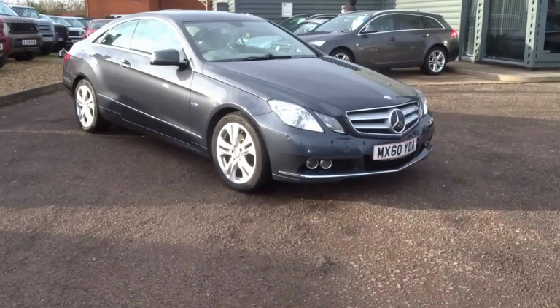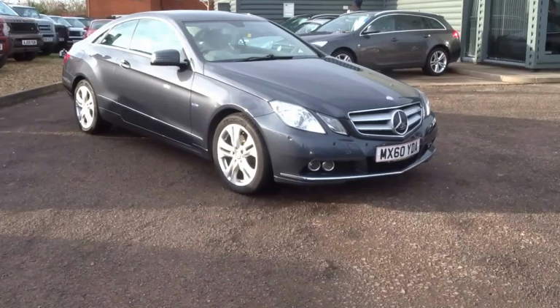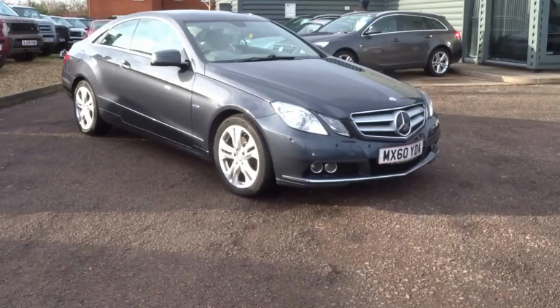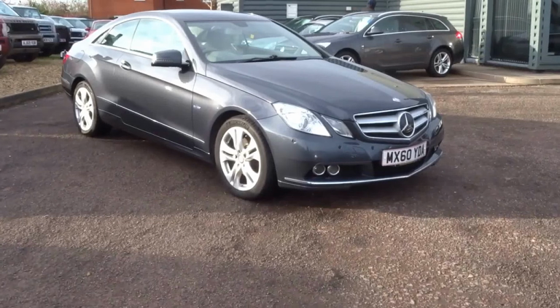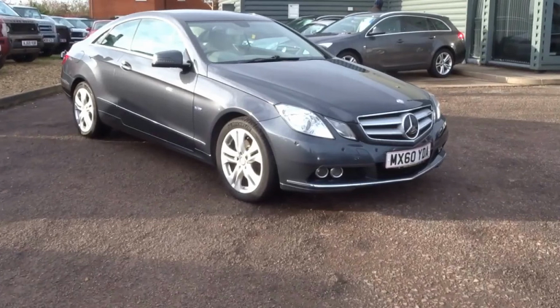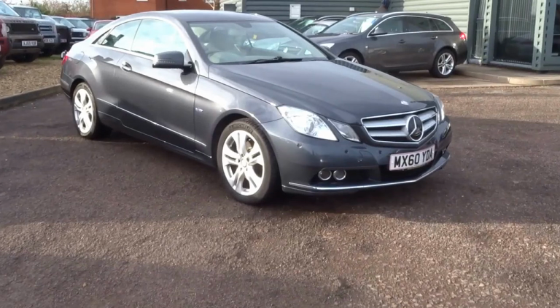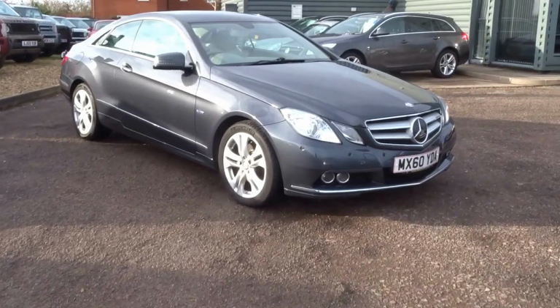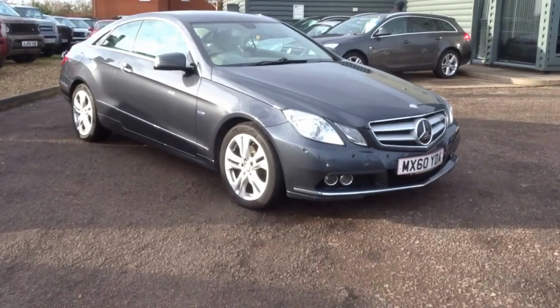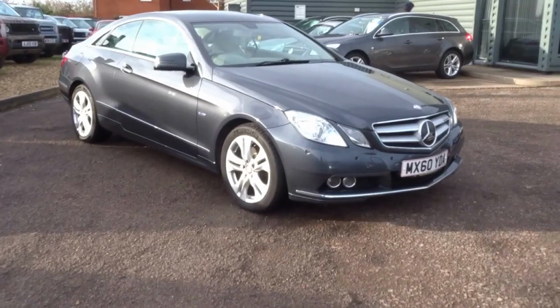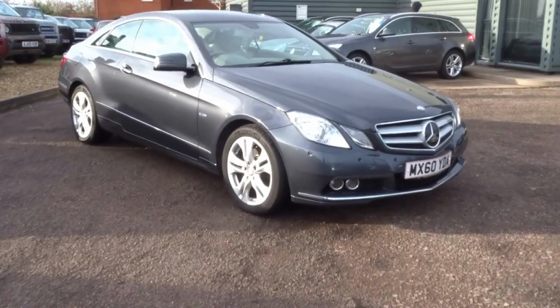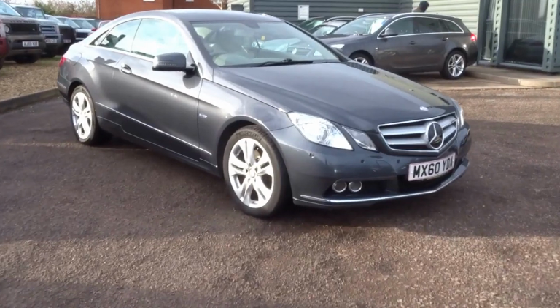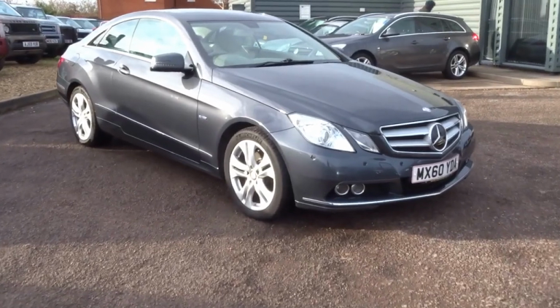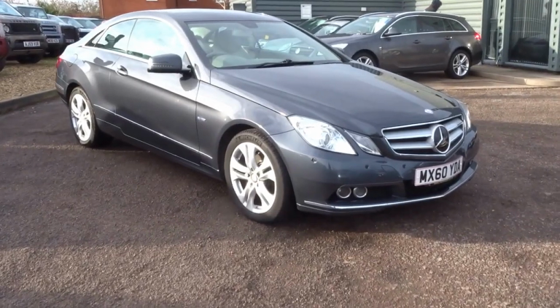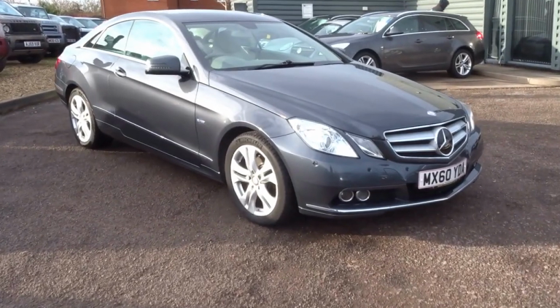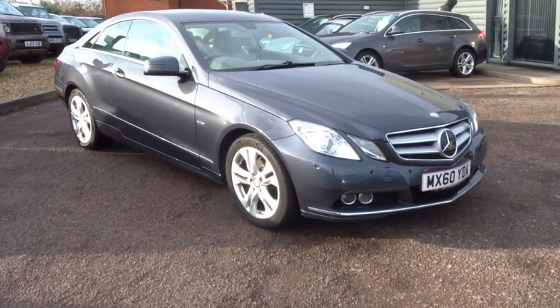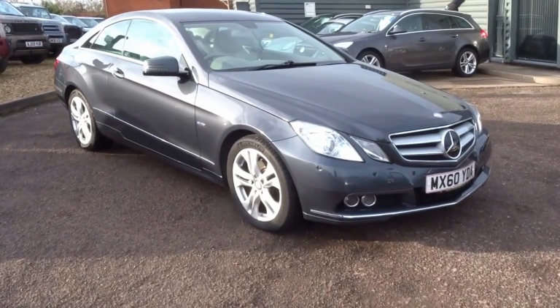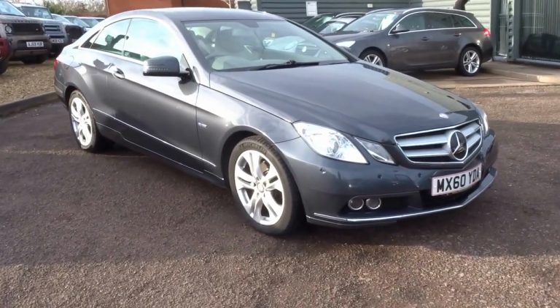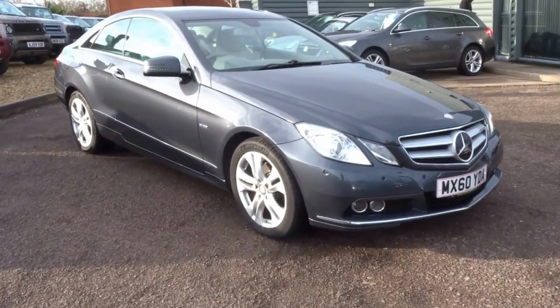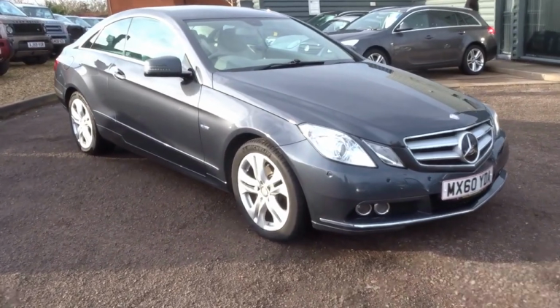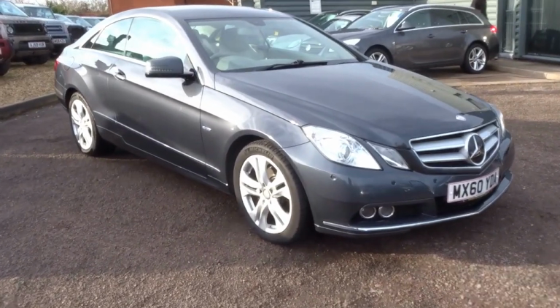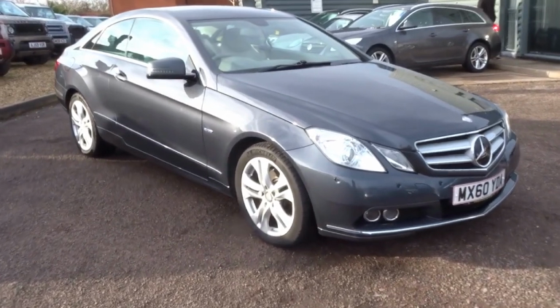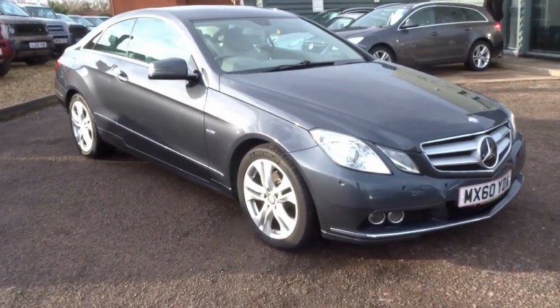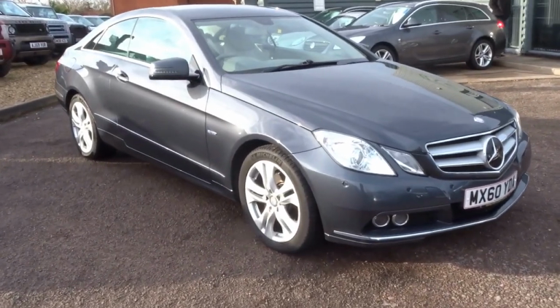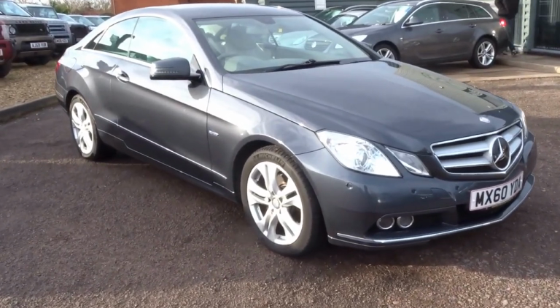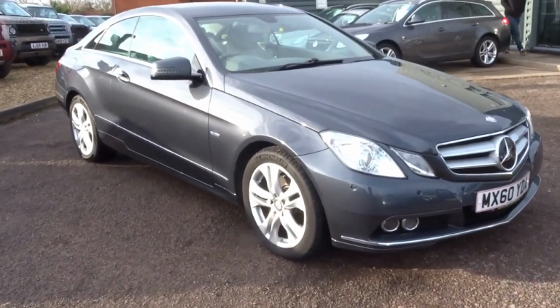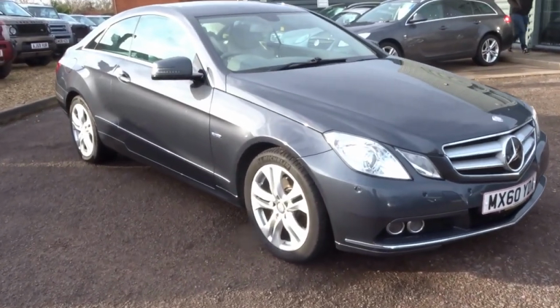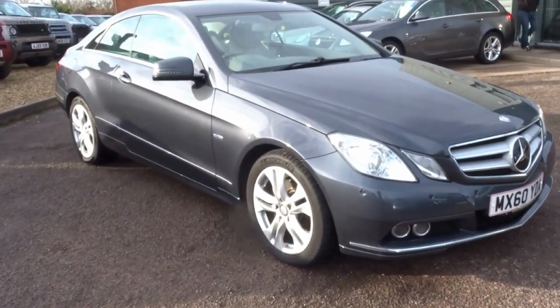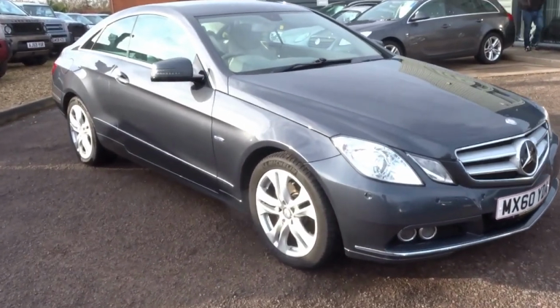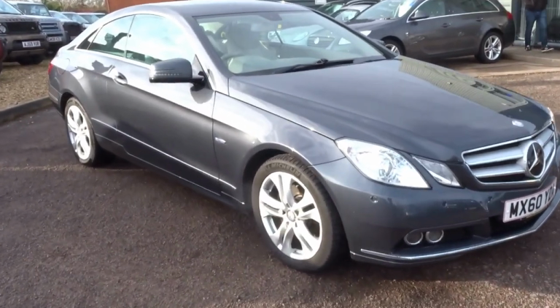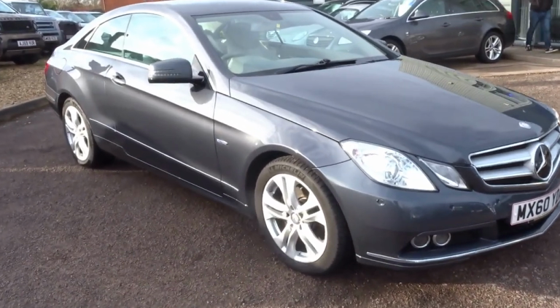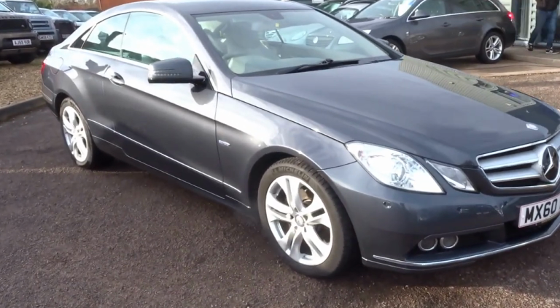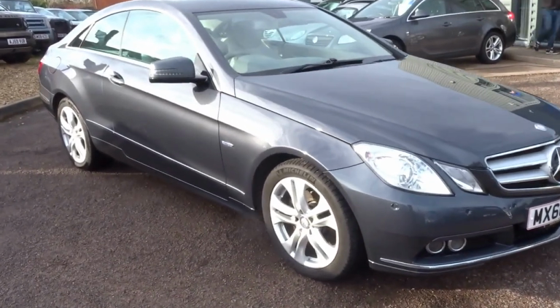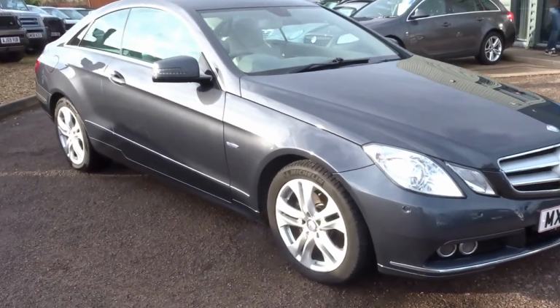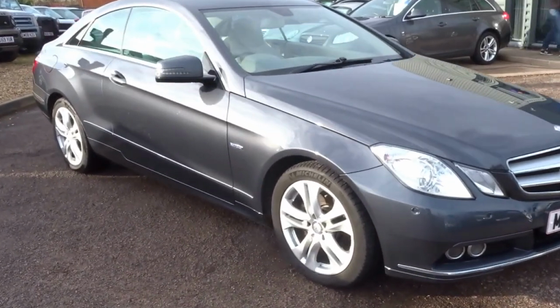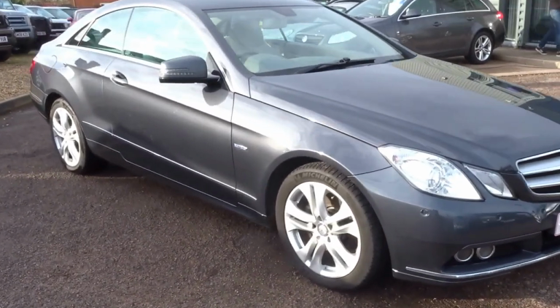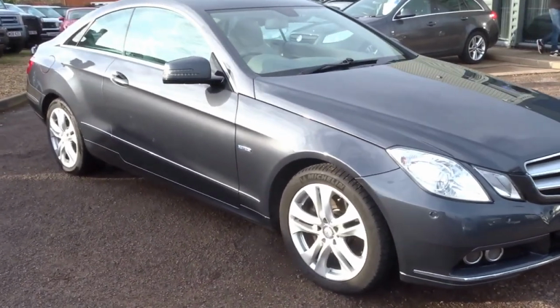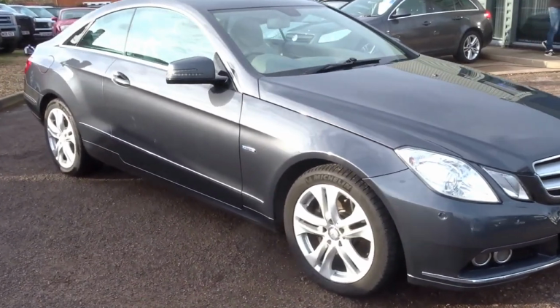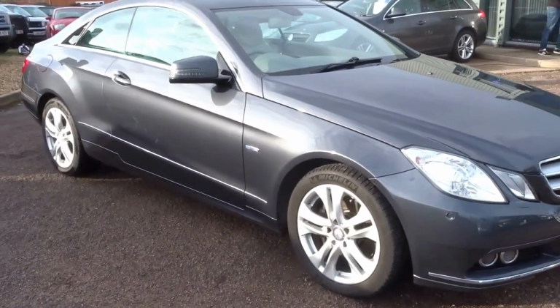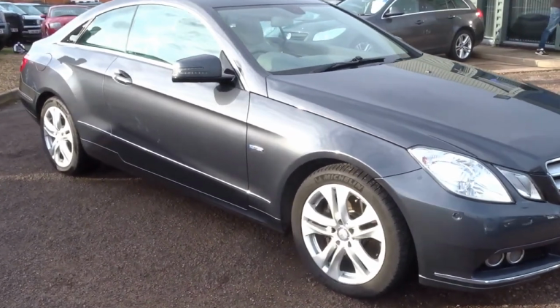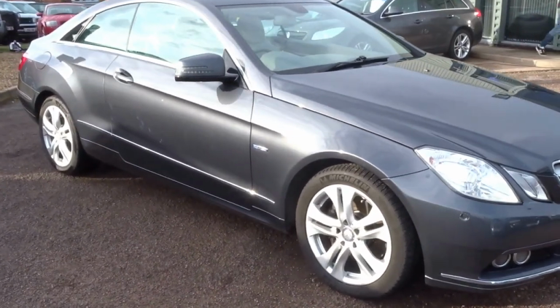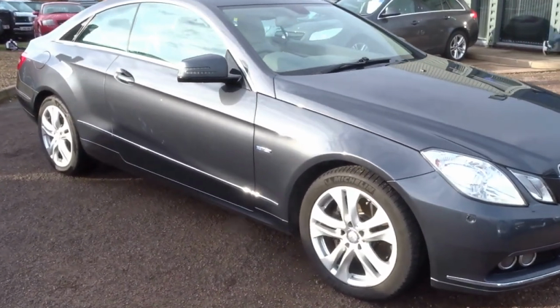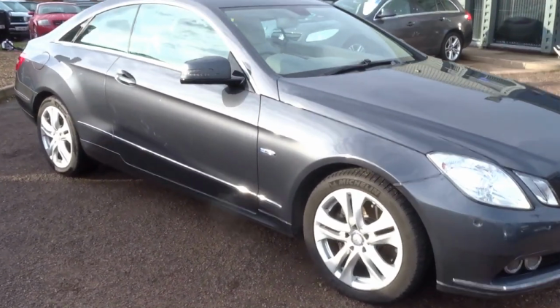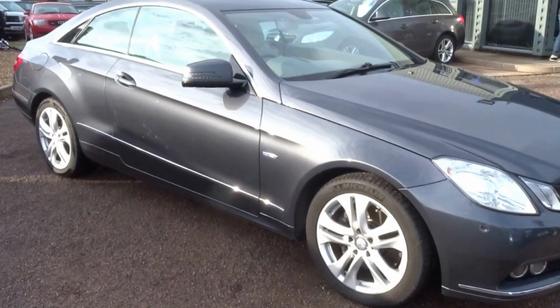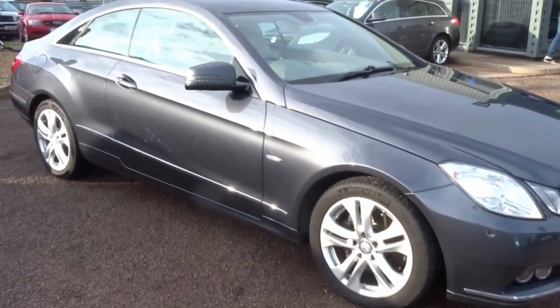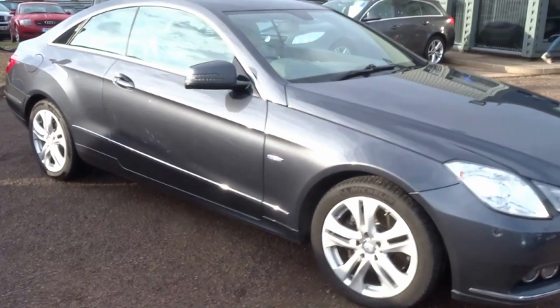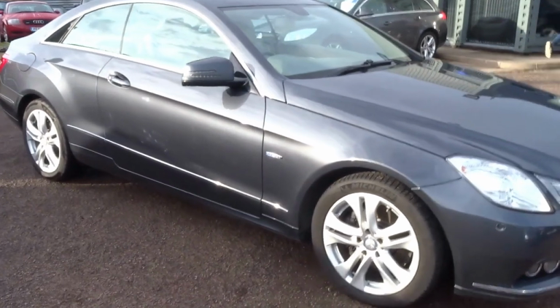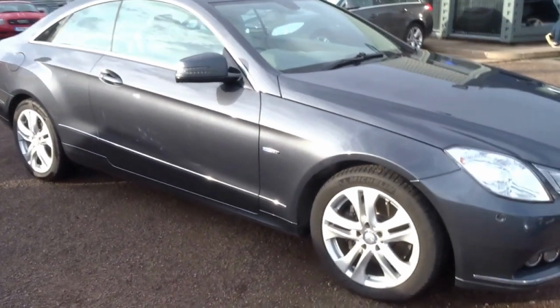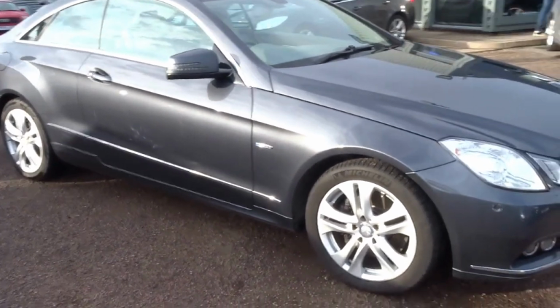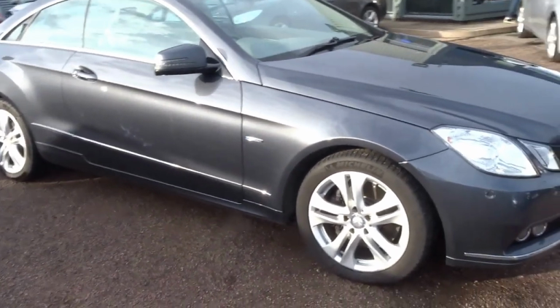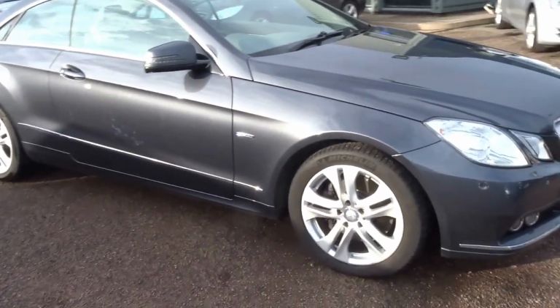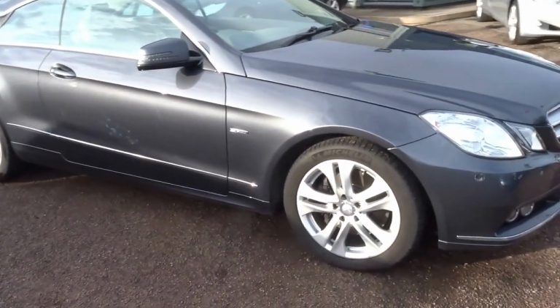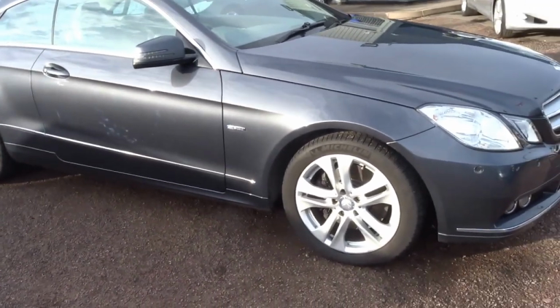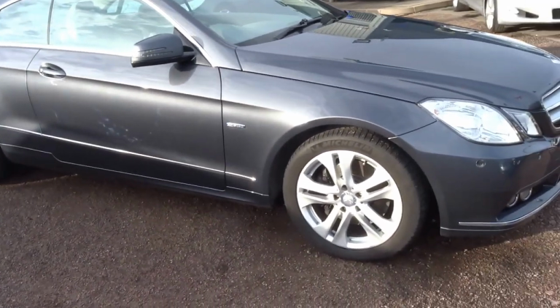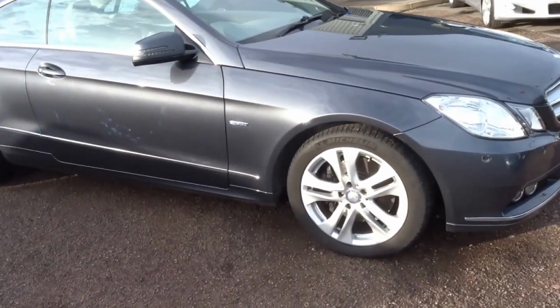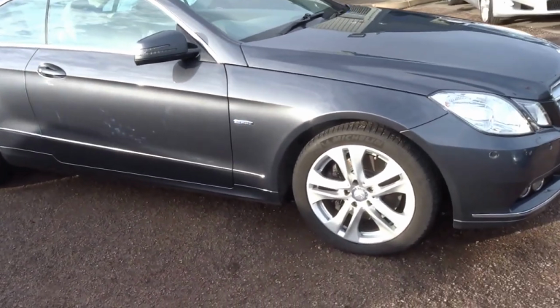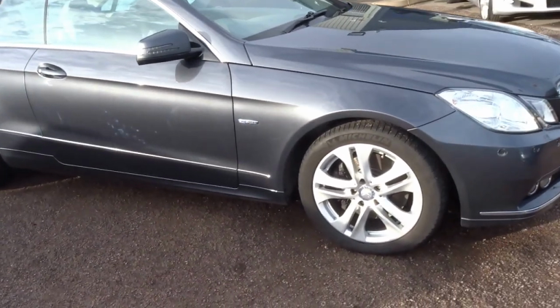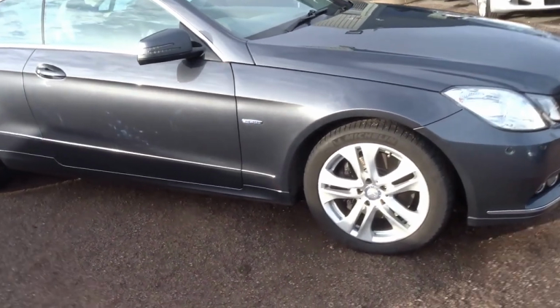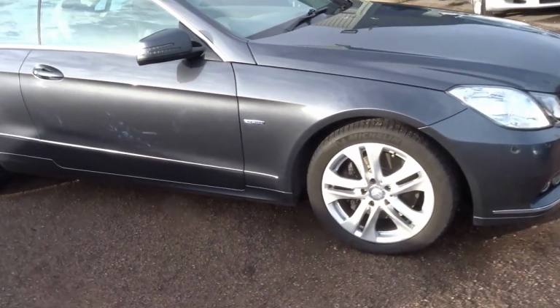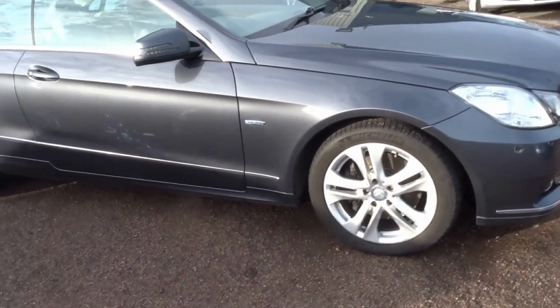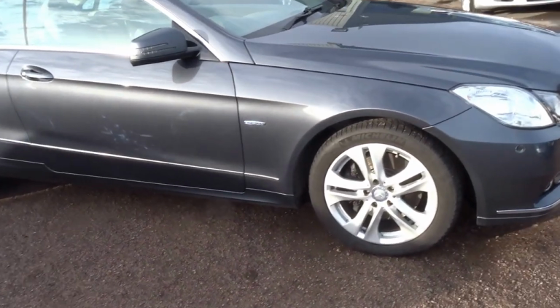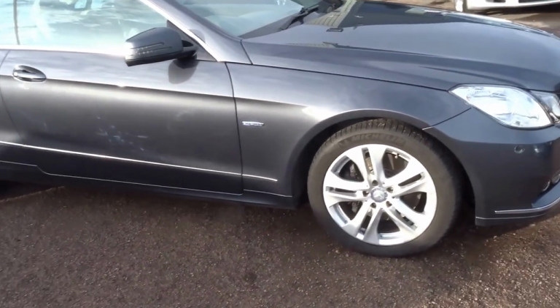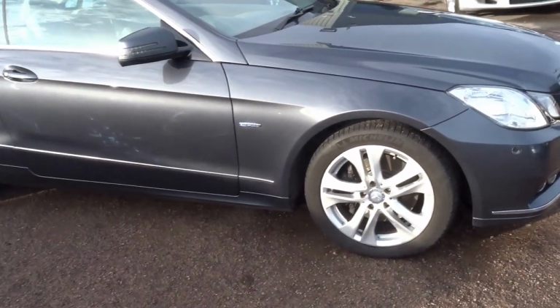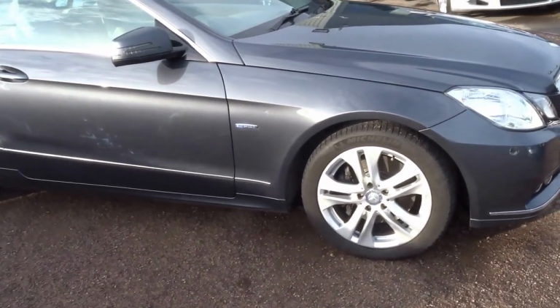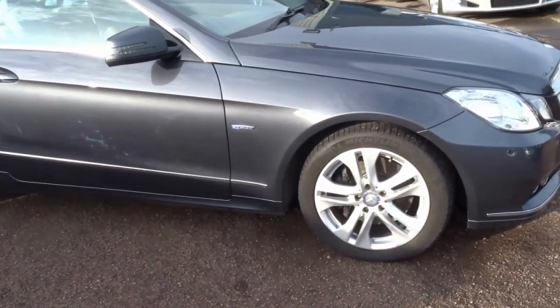Hello, it's George here from Country Car. I'm just going to do a brief video on this Mercedes E-Class Coupe E250 diesel.